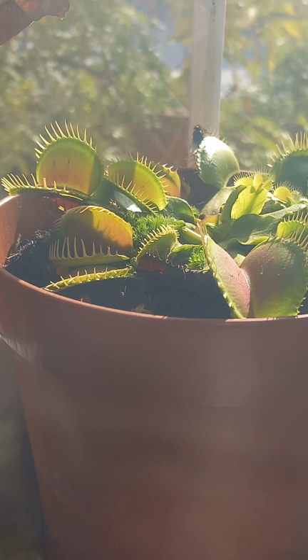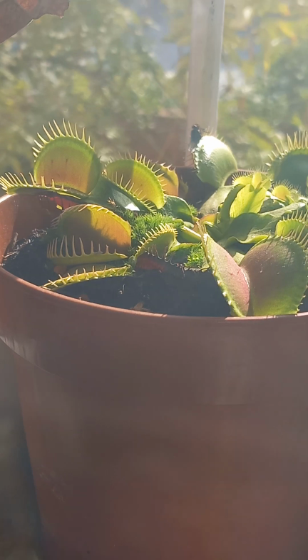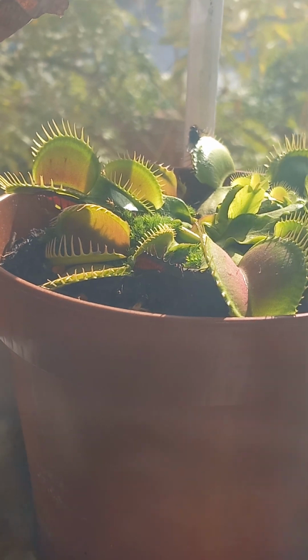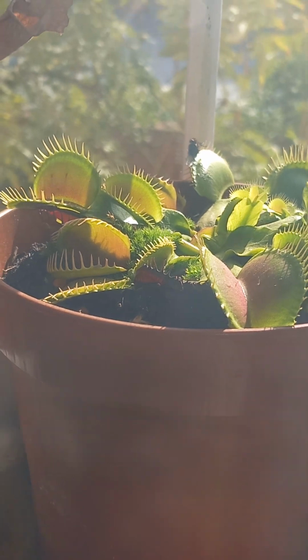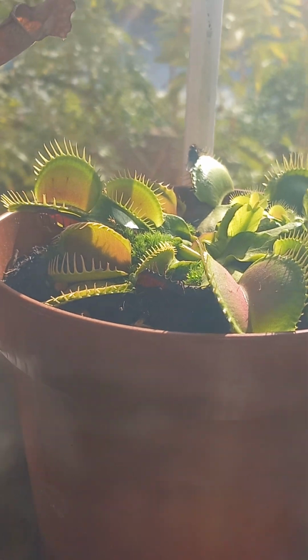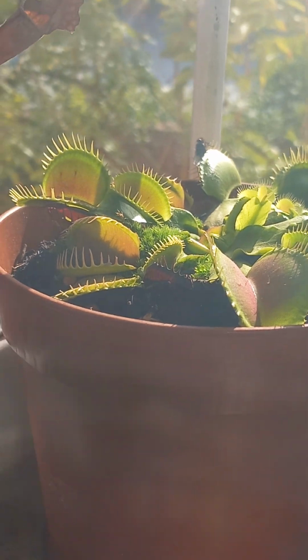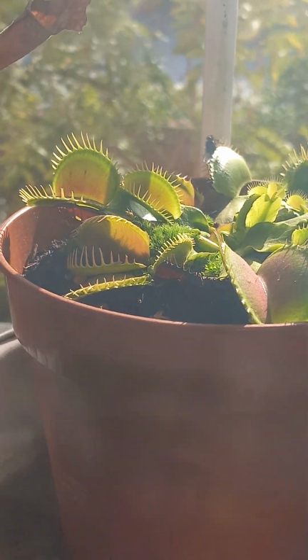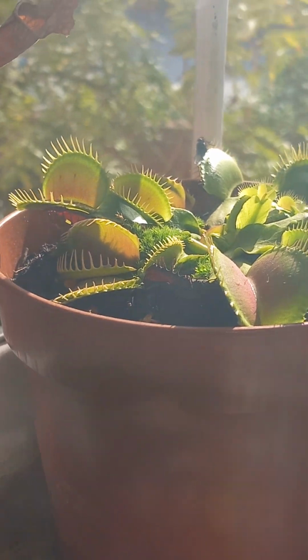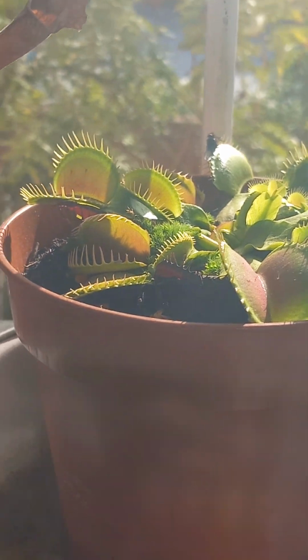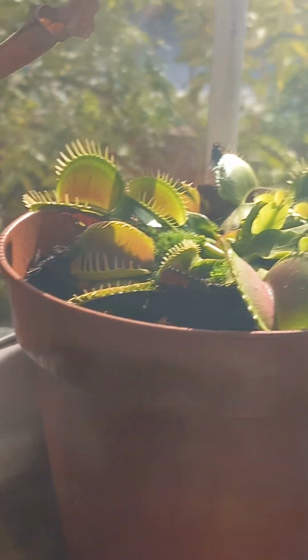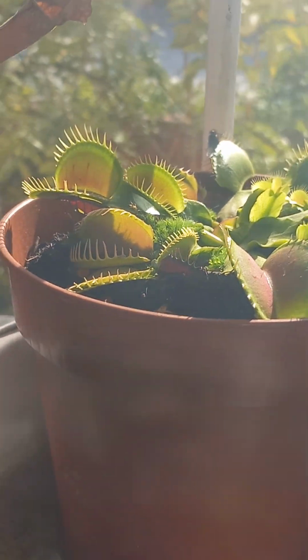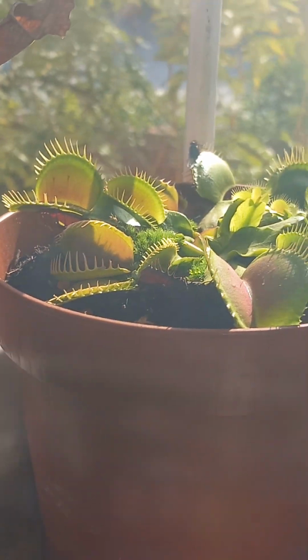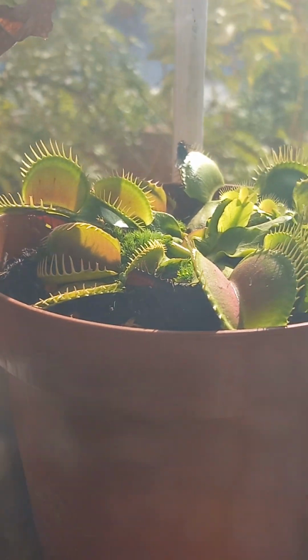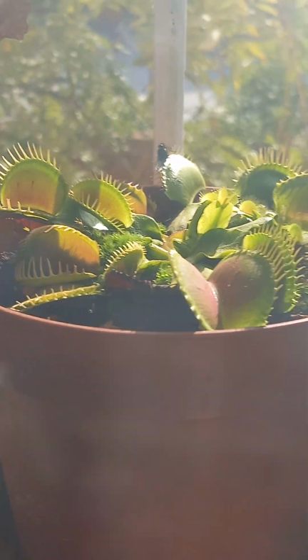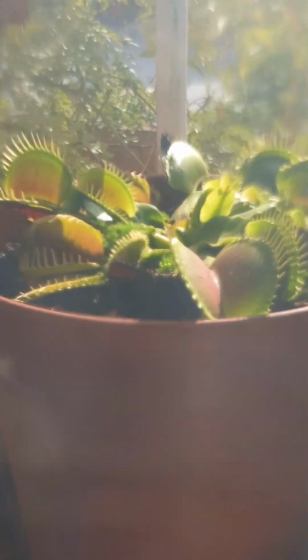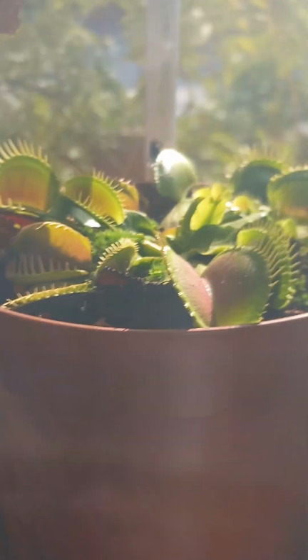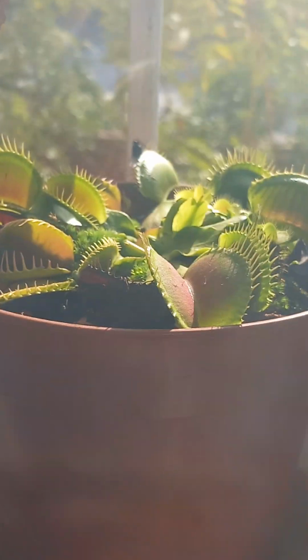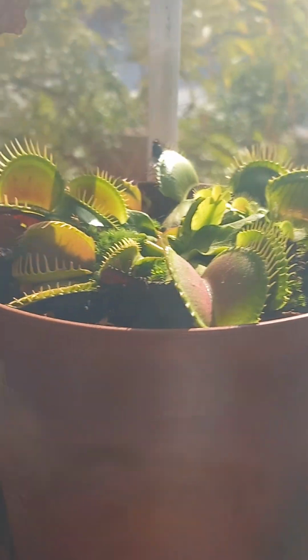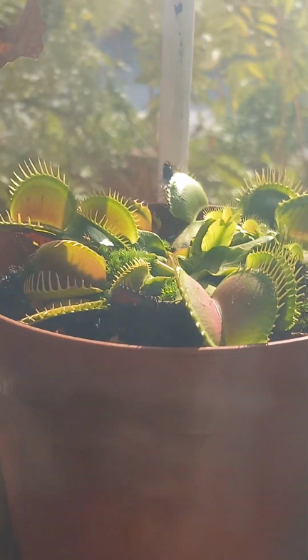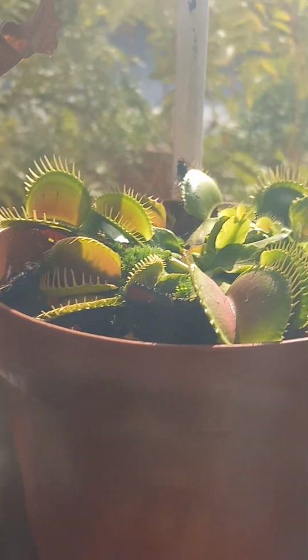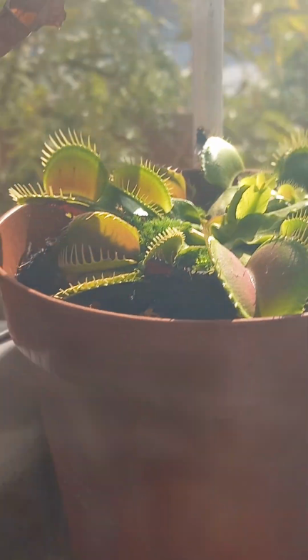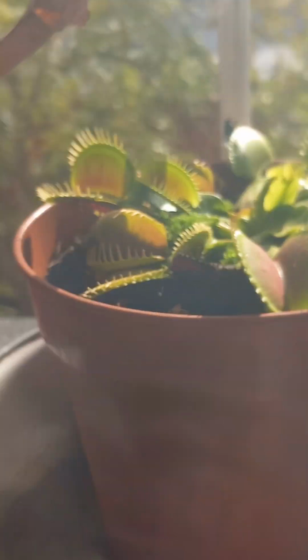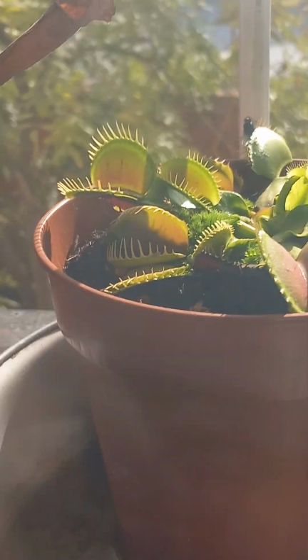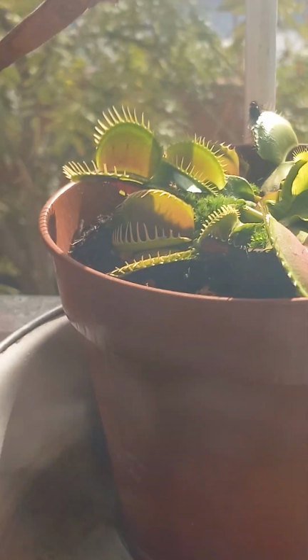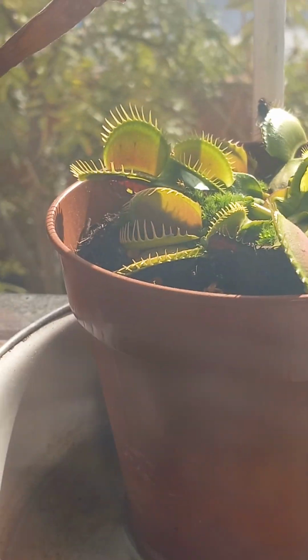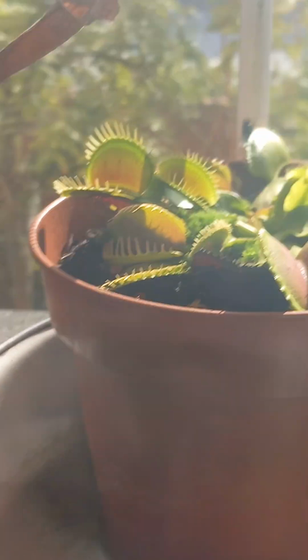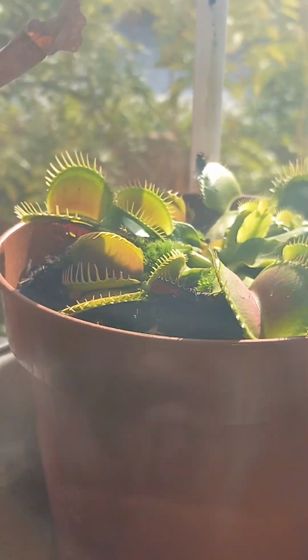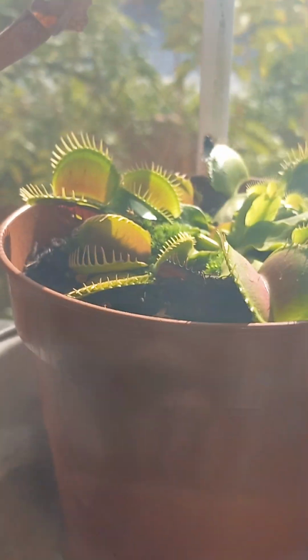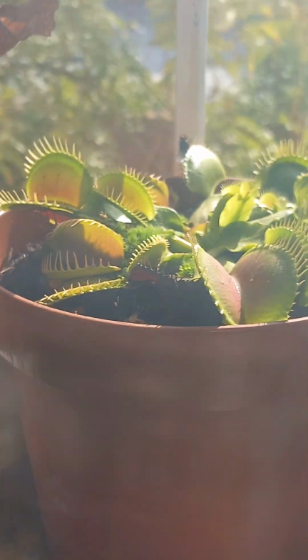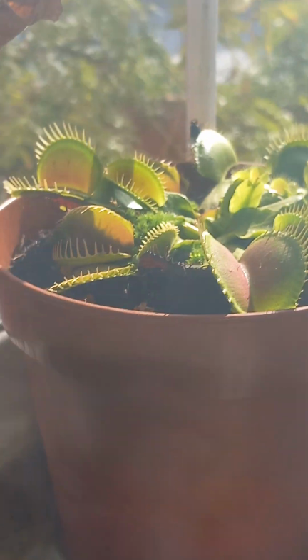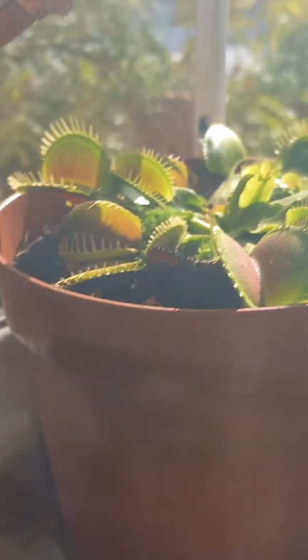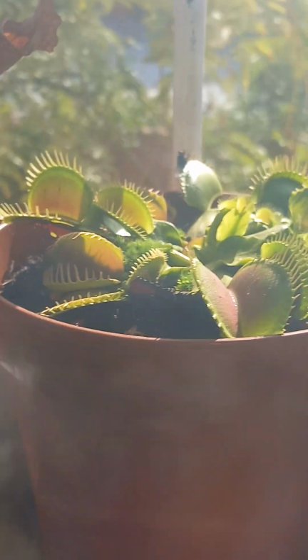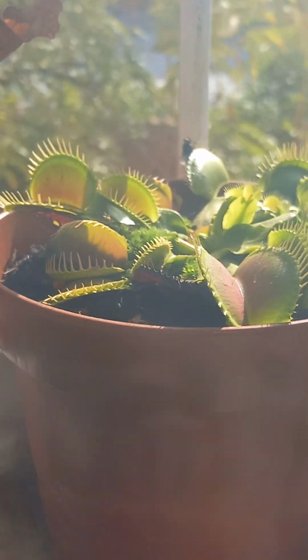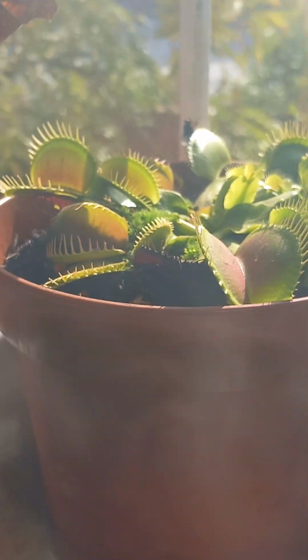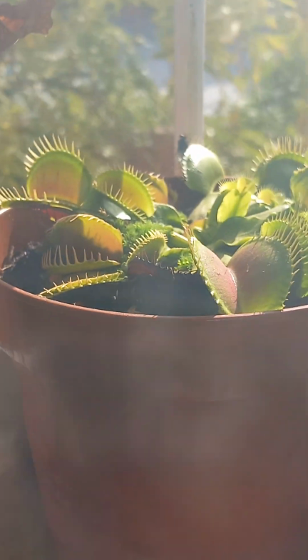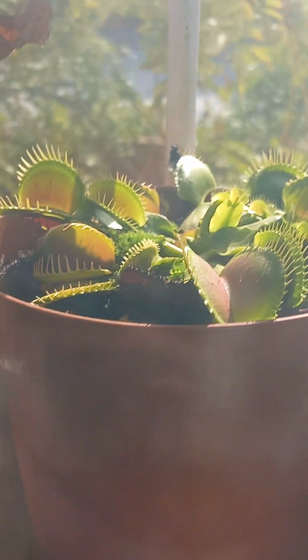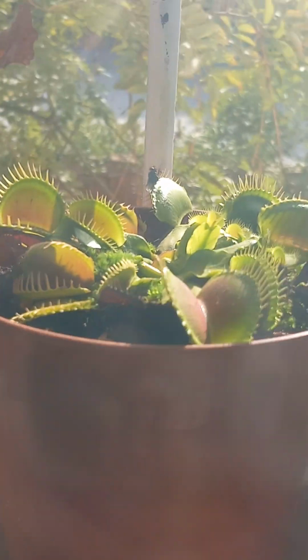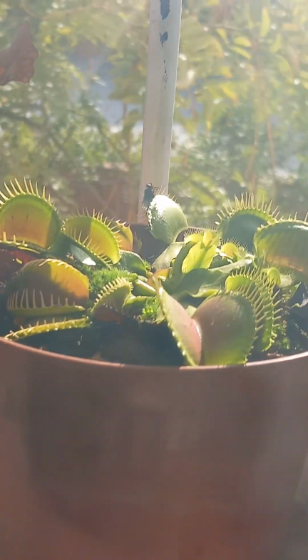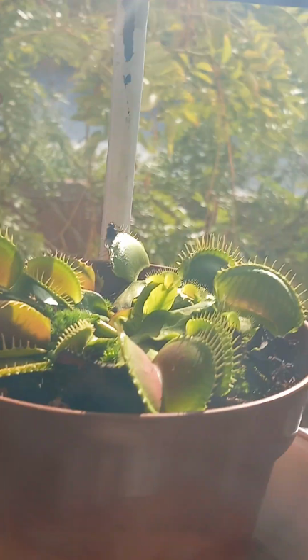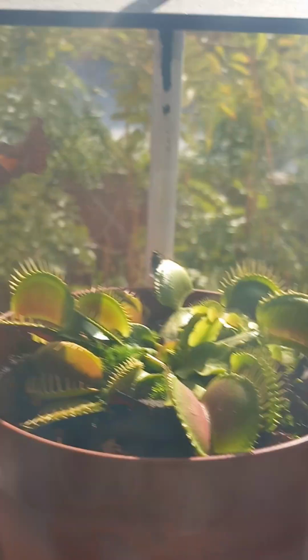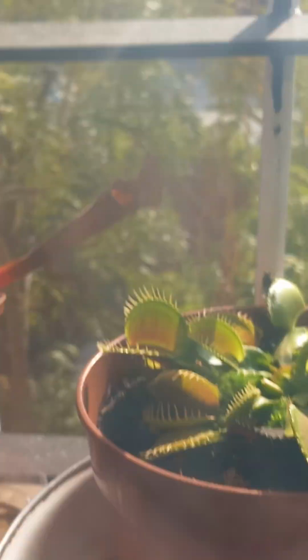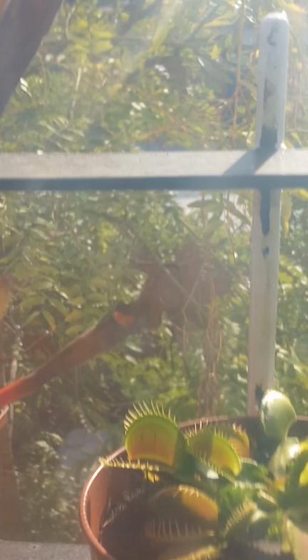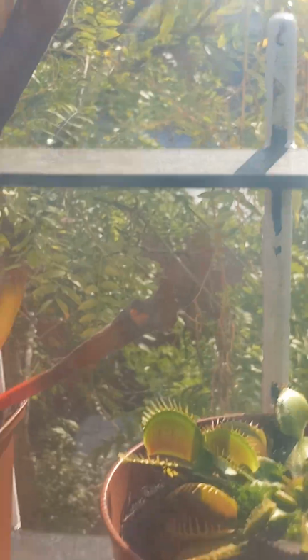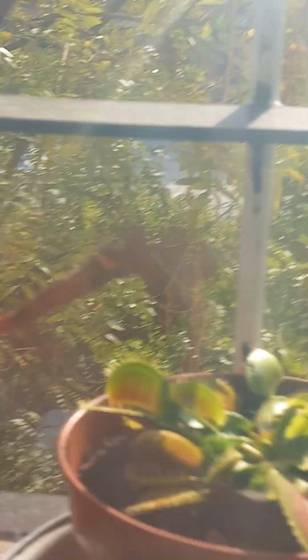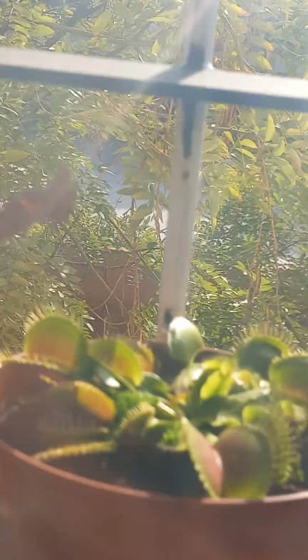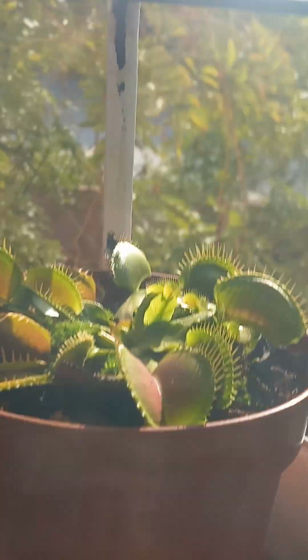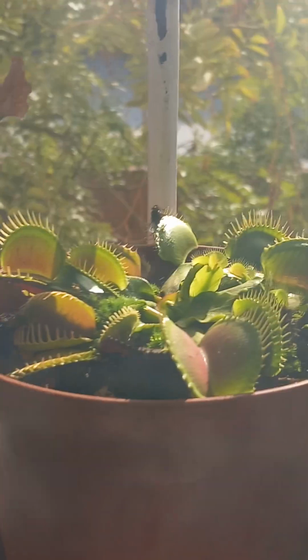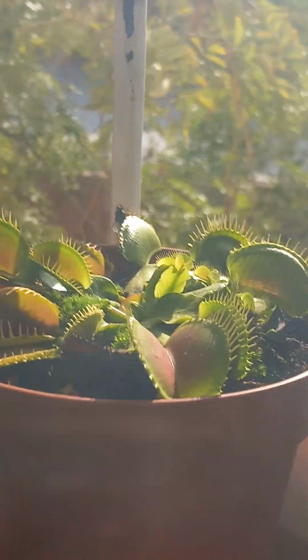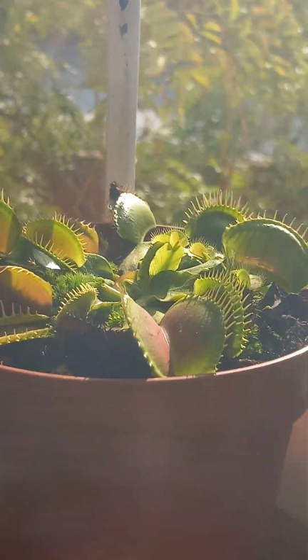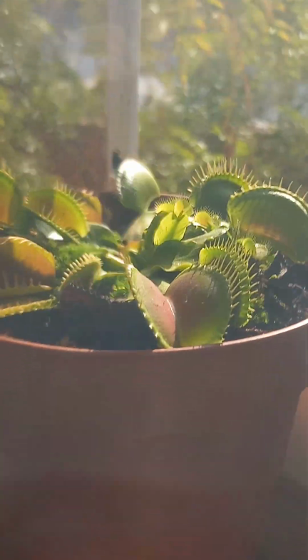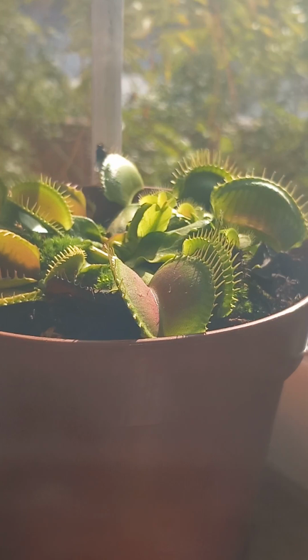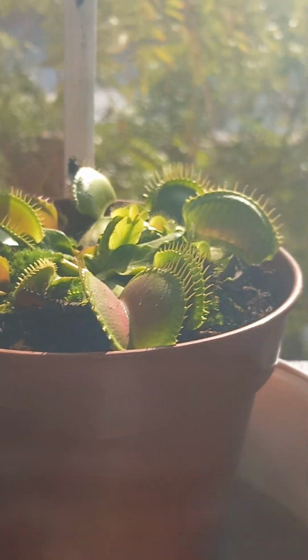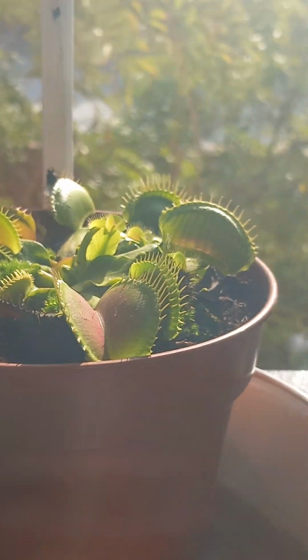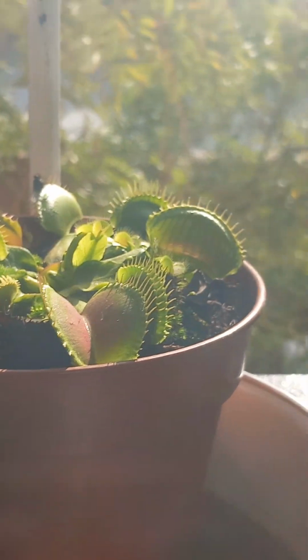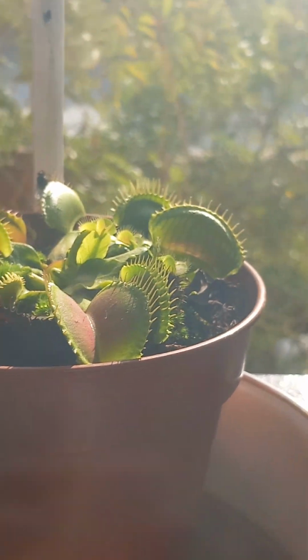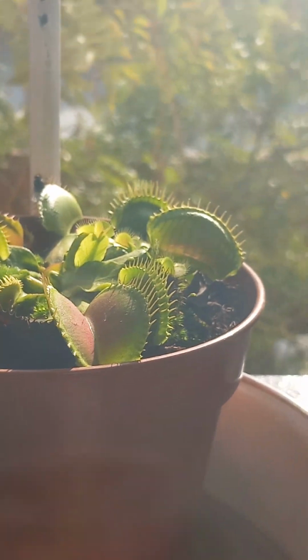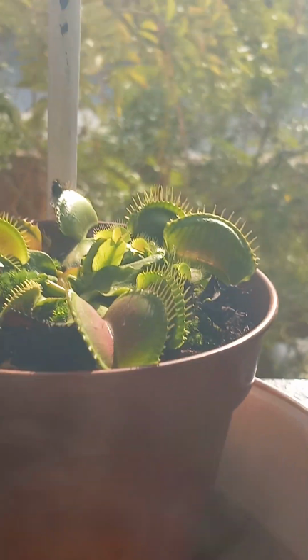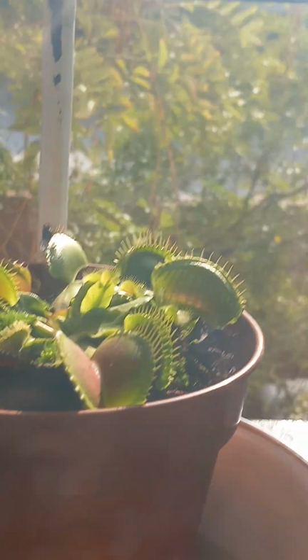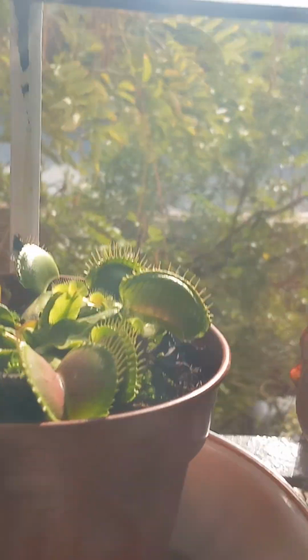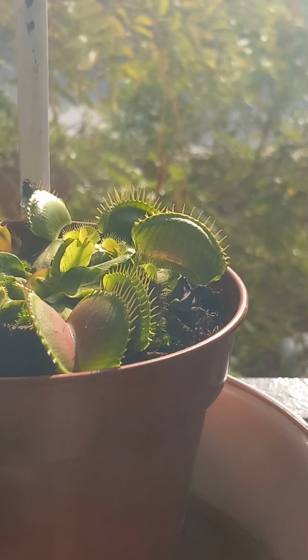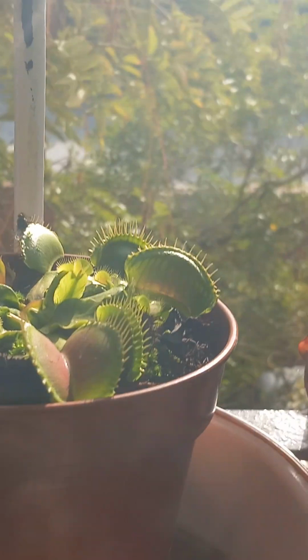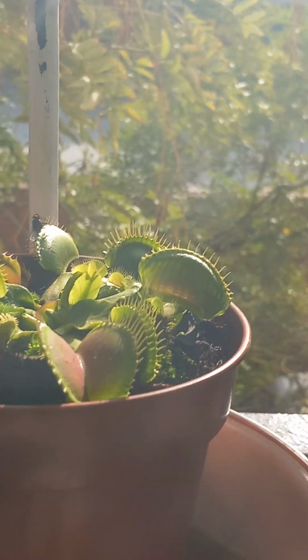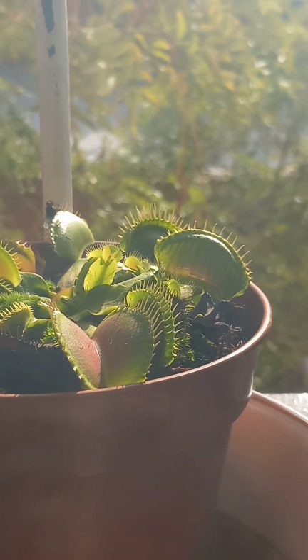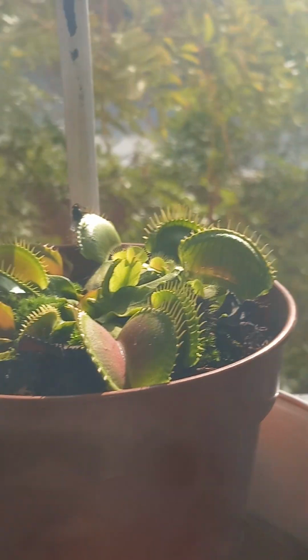Guys! My Venus flytrap caught a fly! It was amazing!